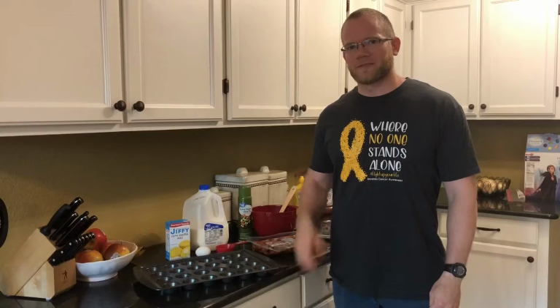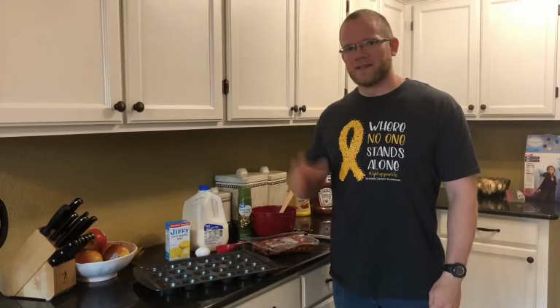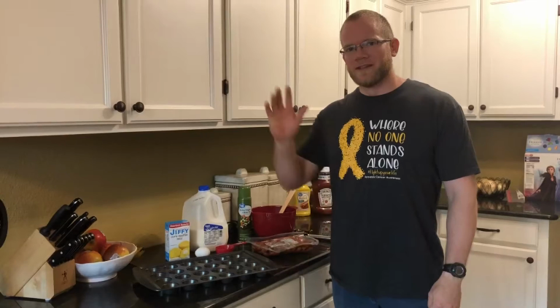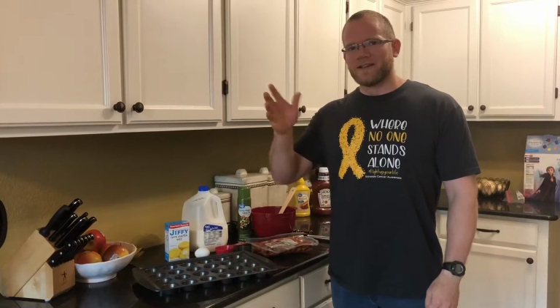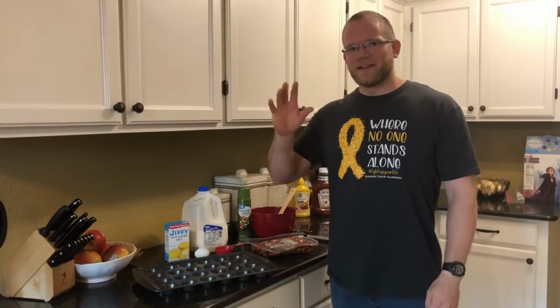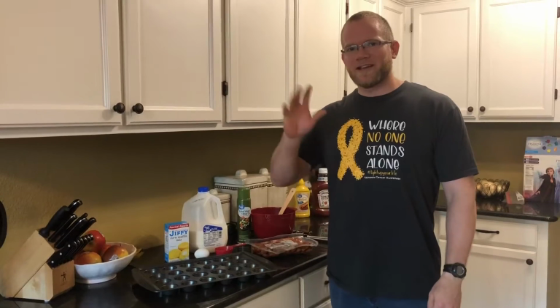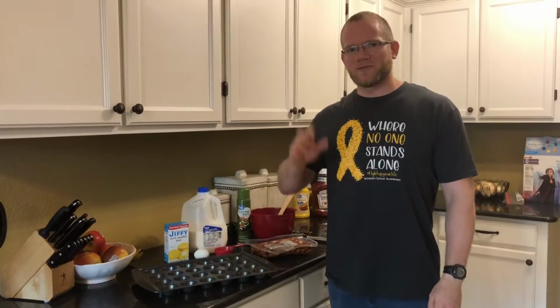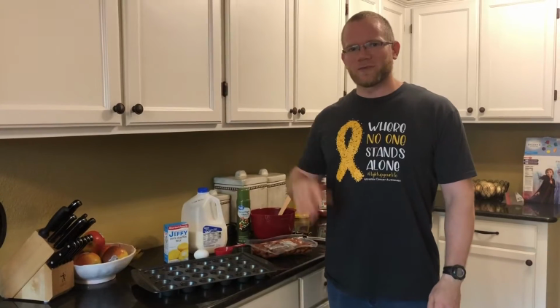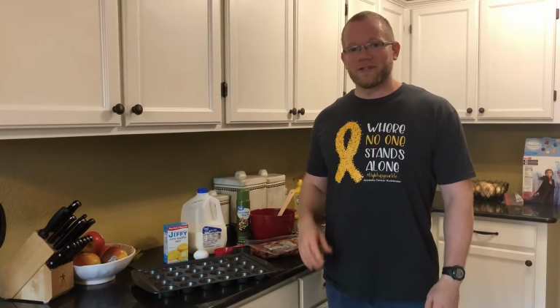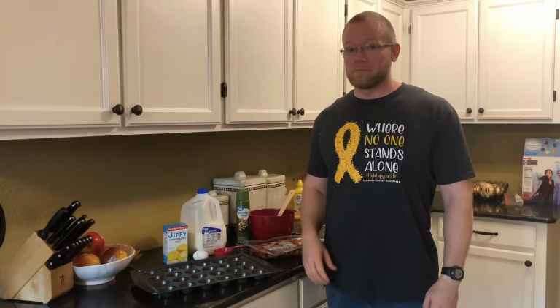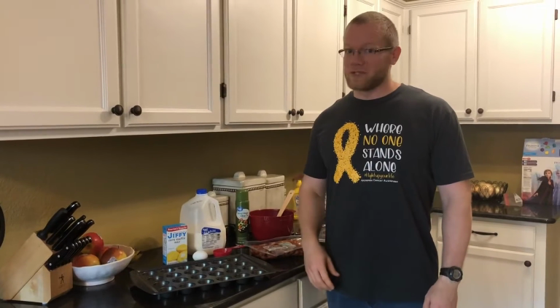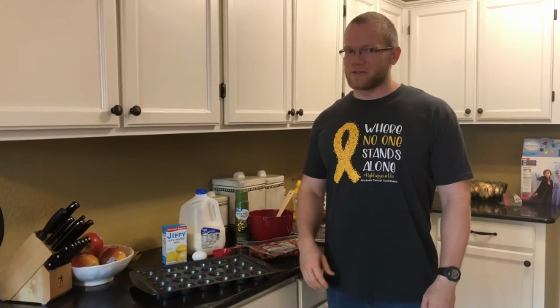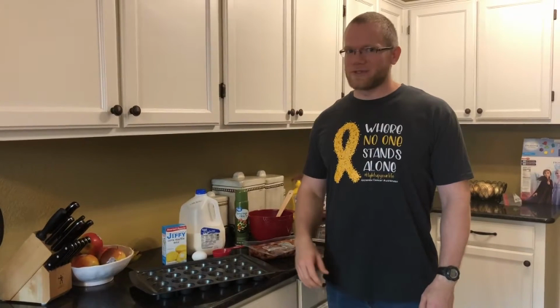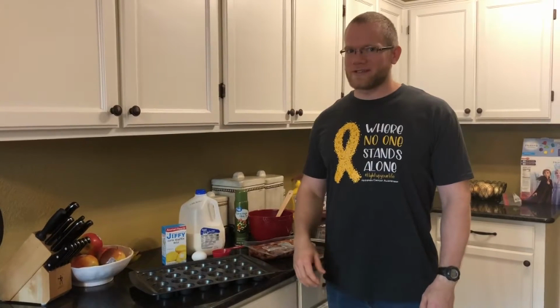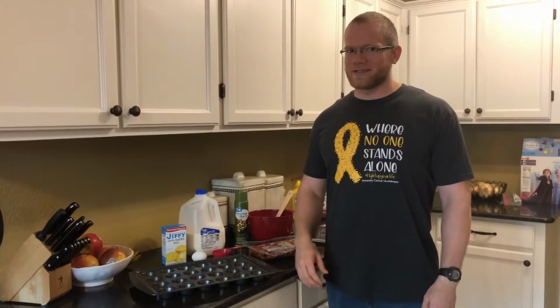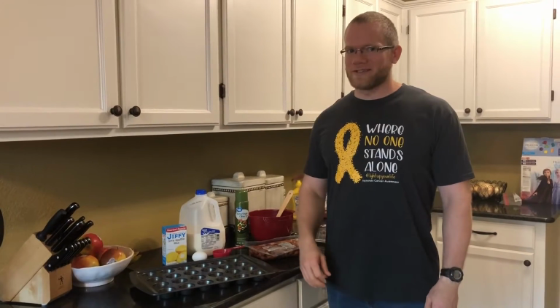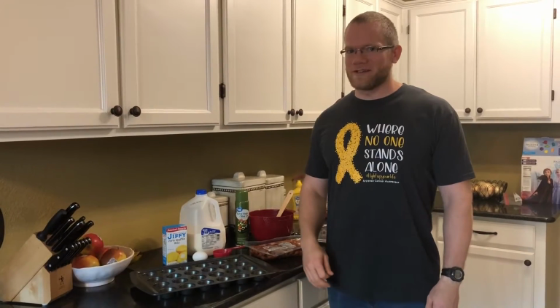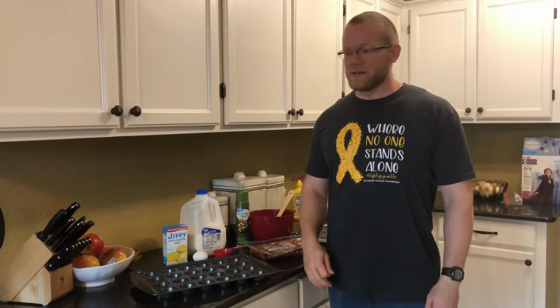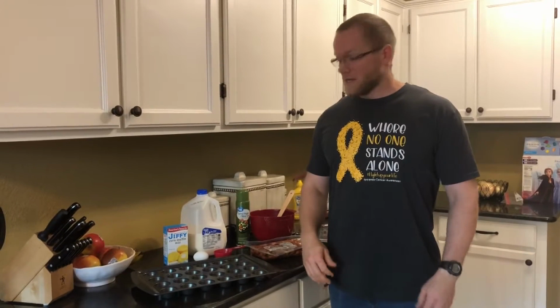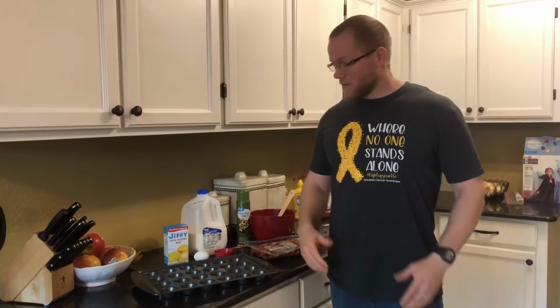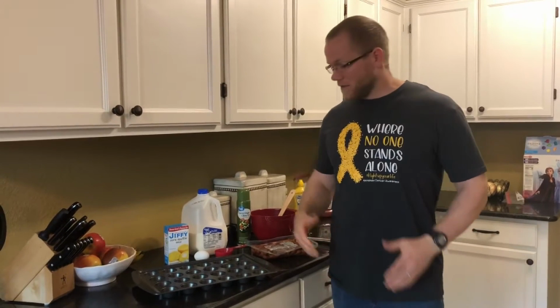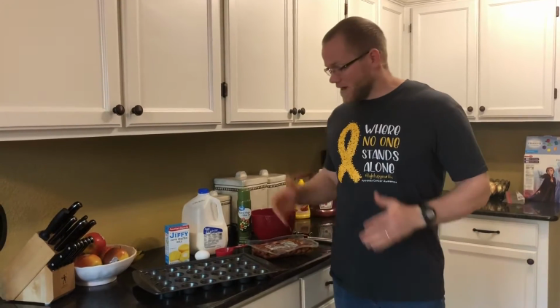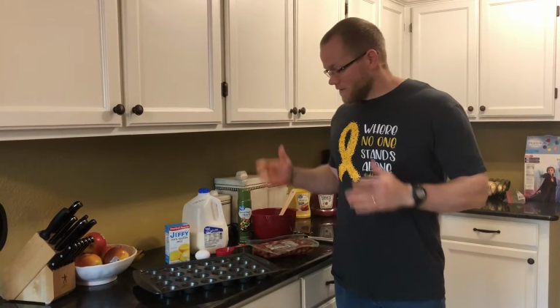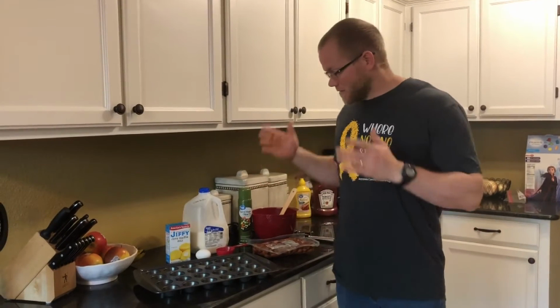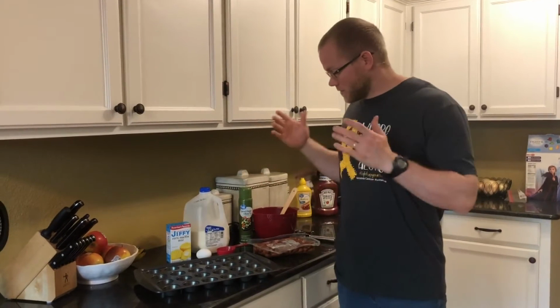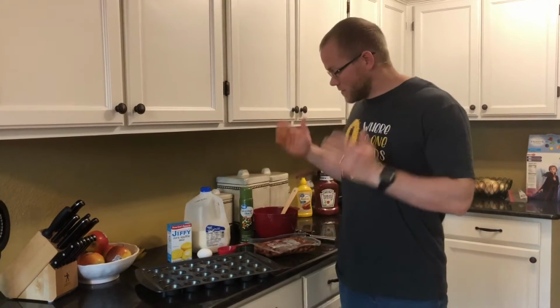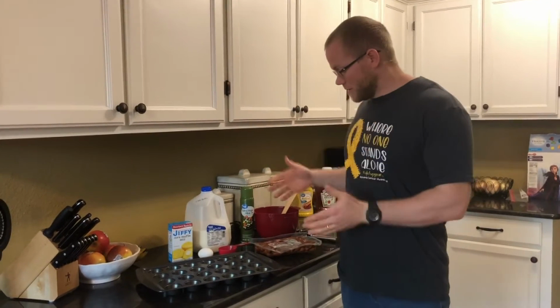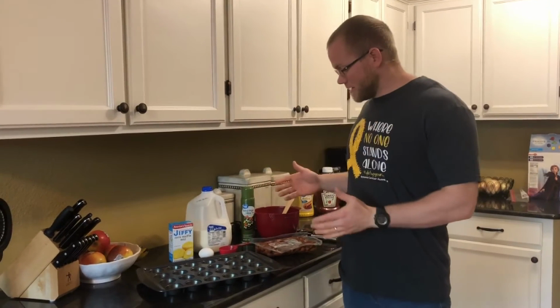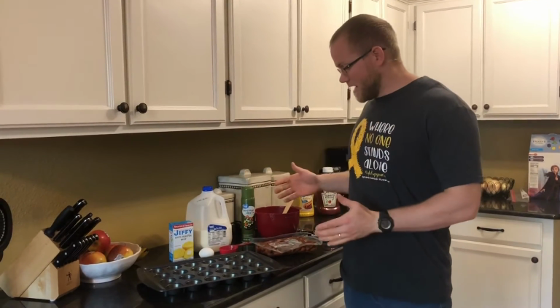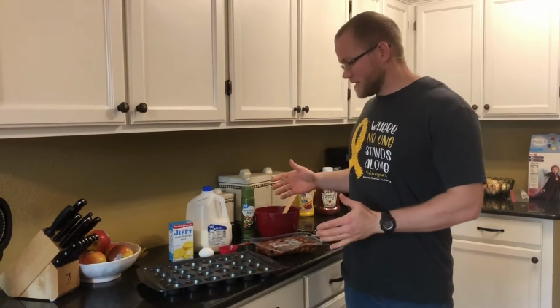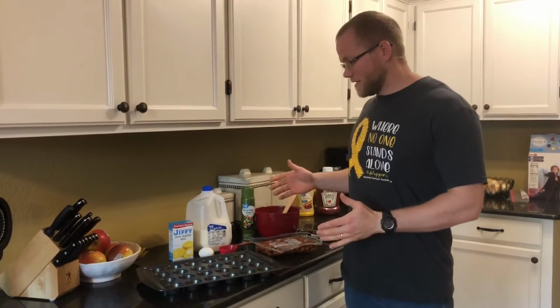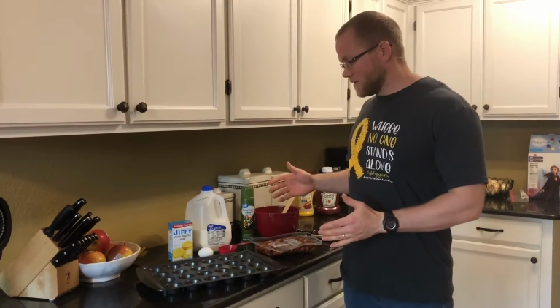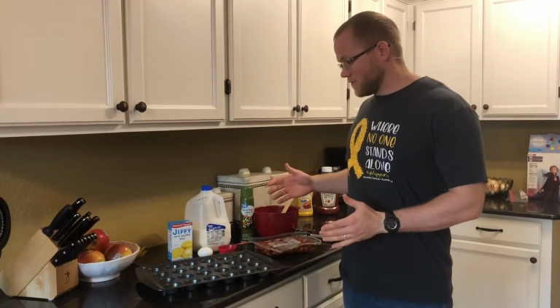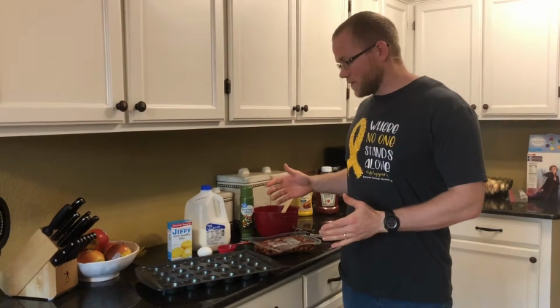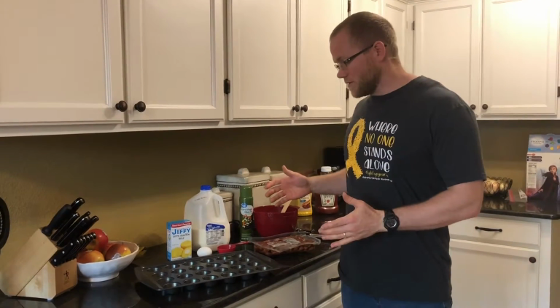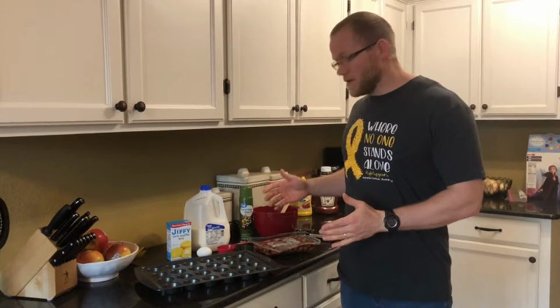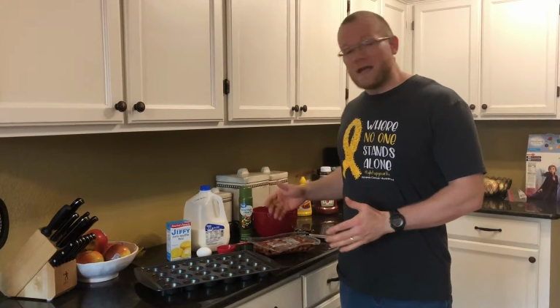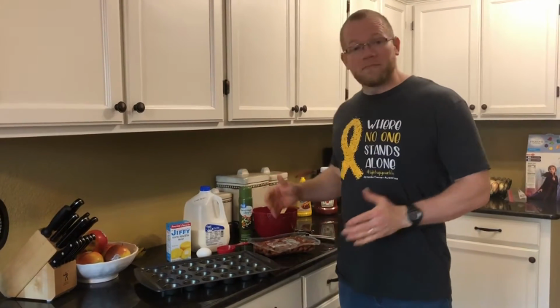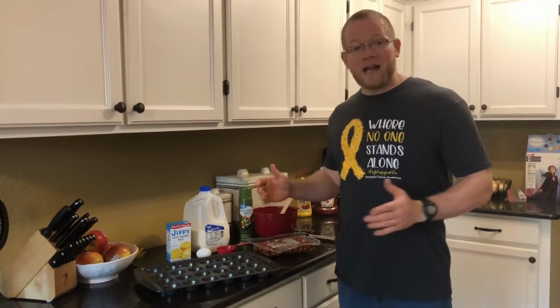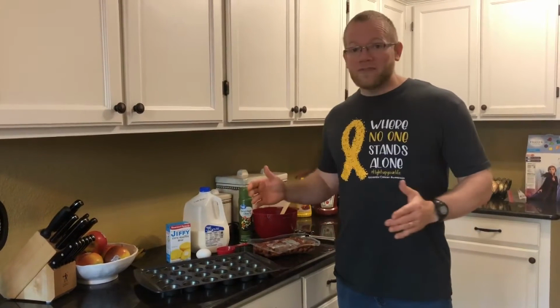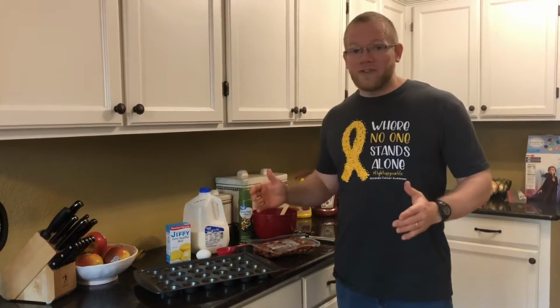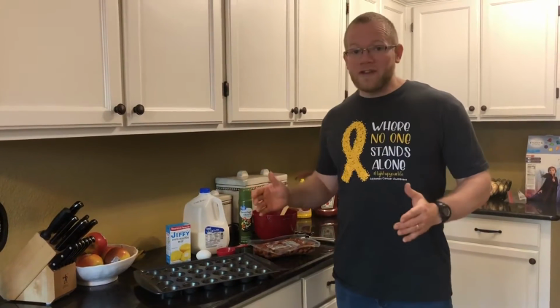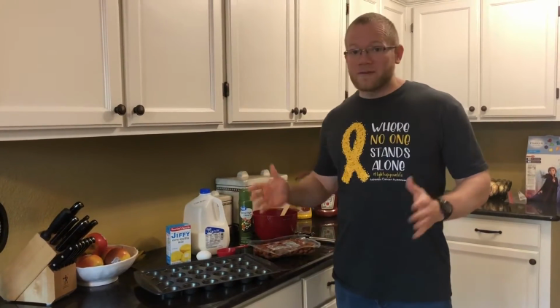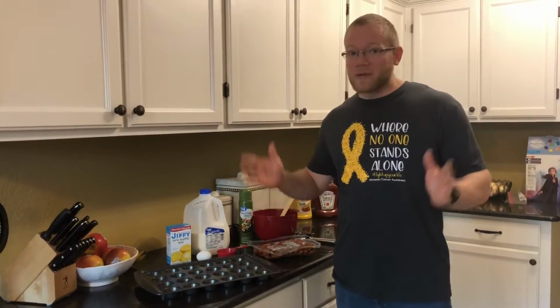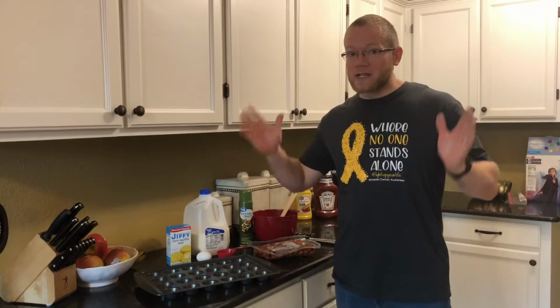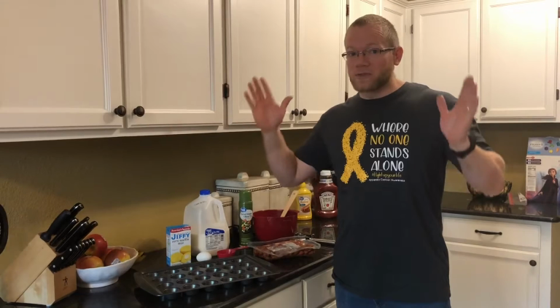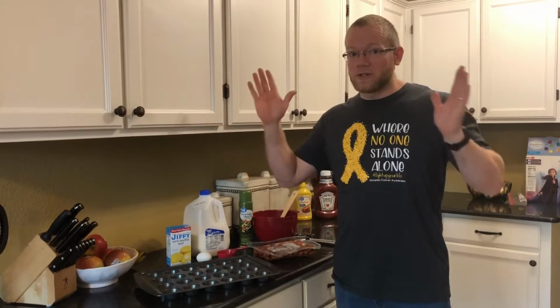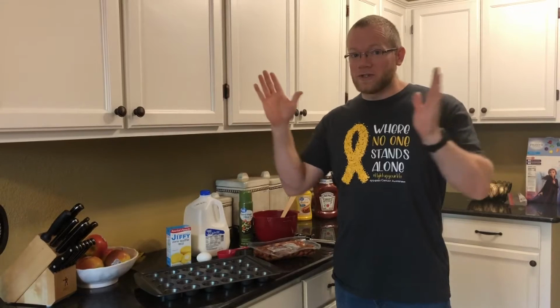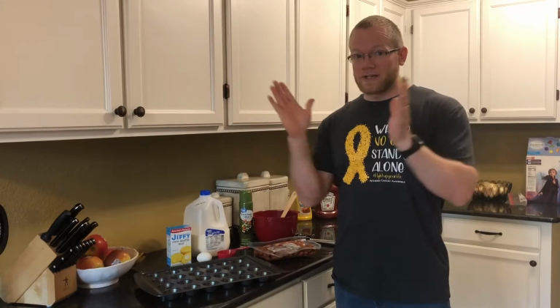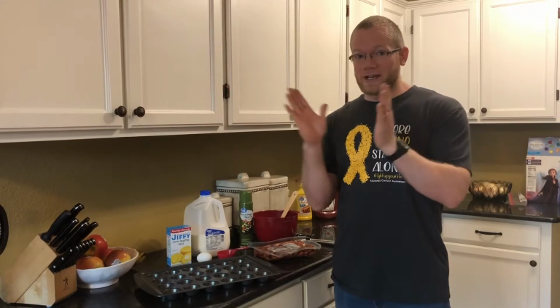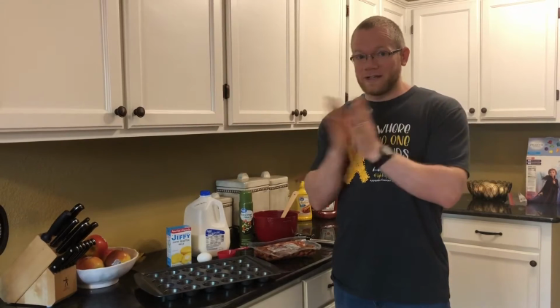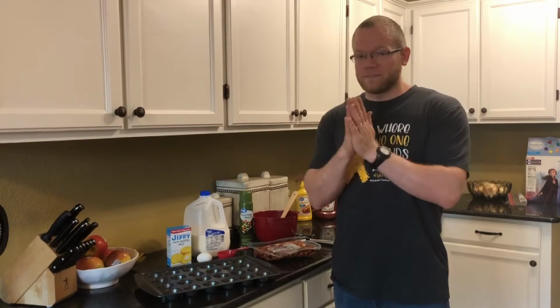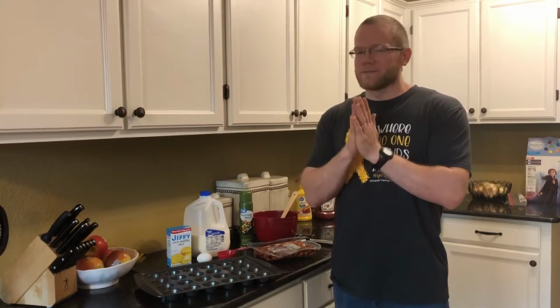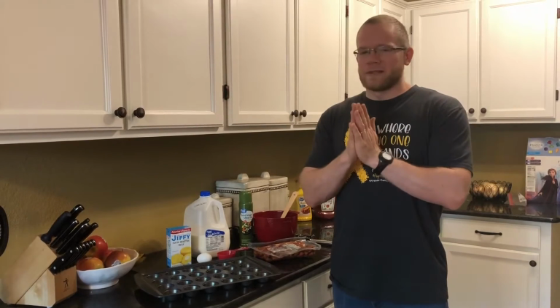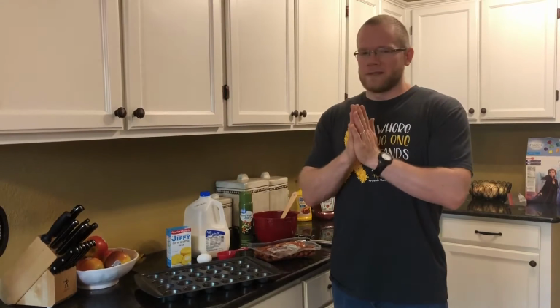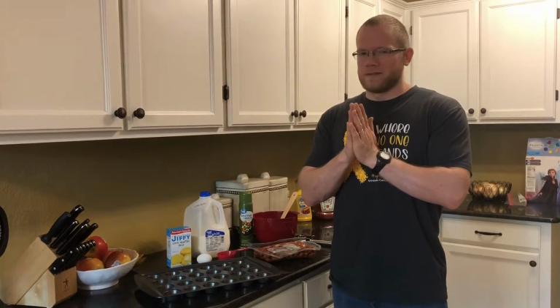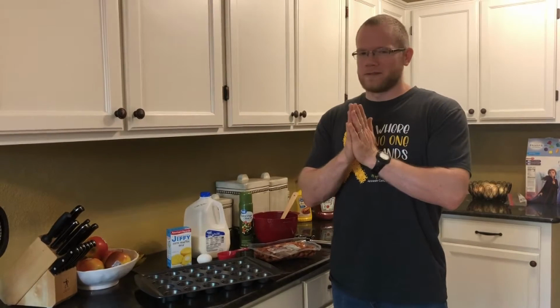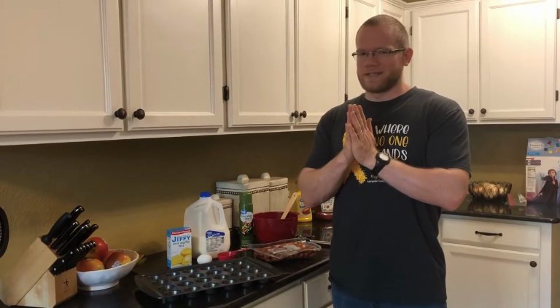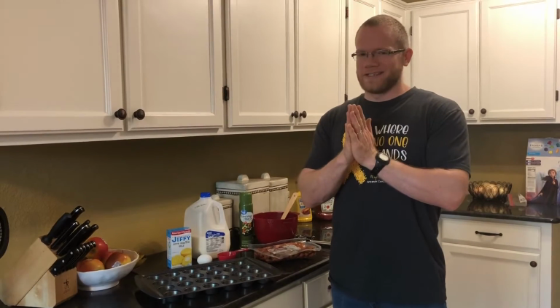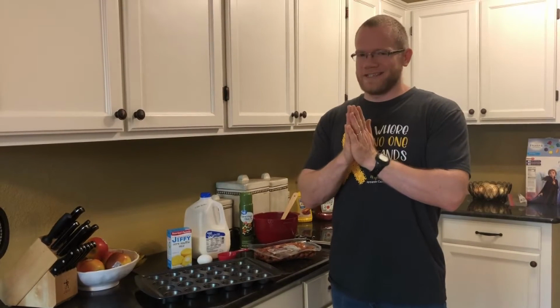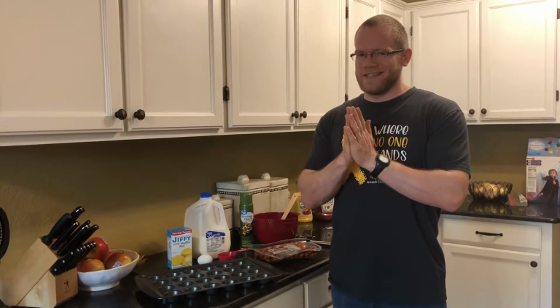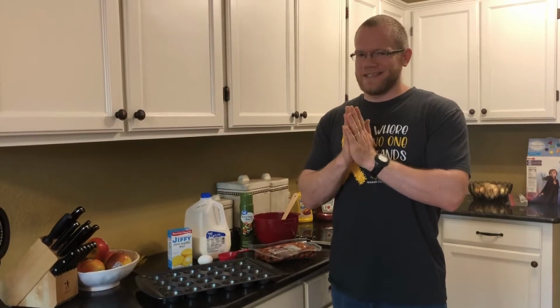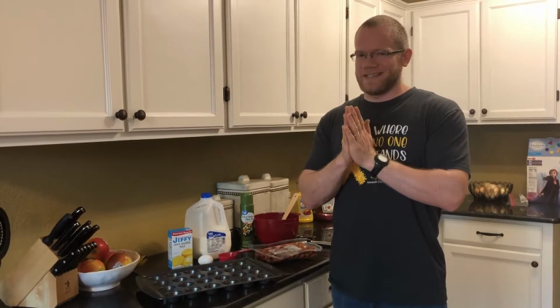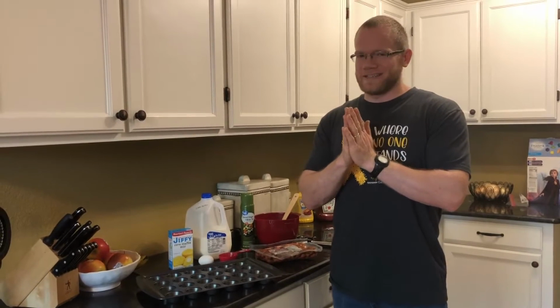Hey everyone, Mr. Dustin here and we have another cooking activity for you. My favorite because when you're done you get to eat it.